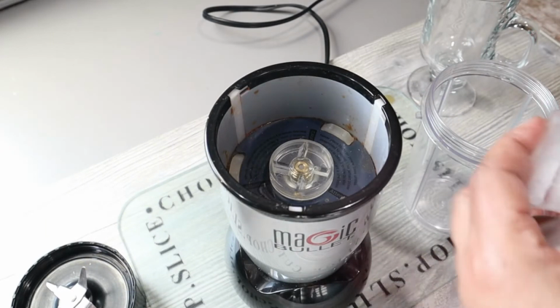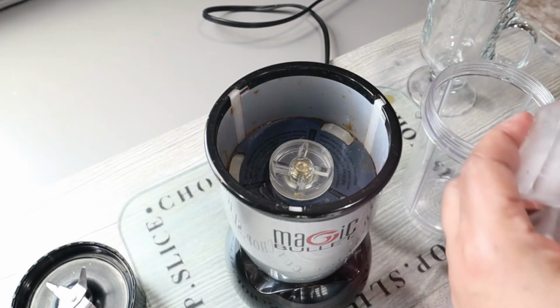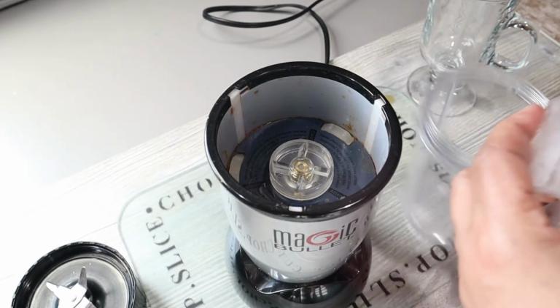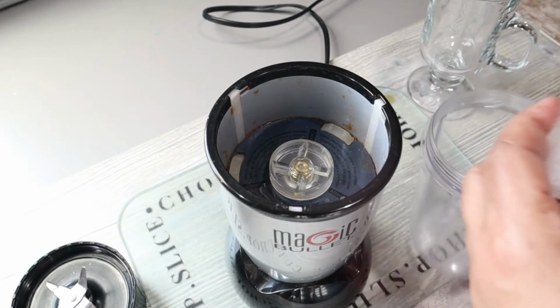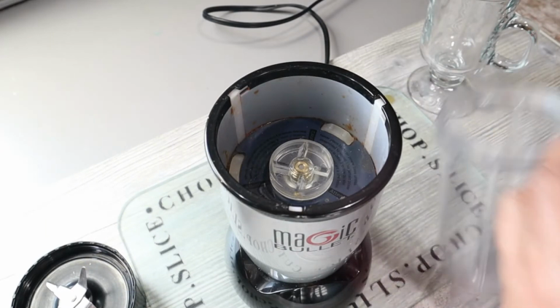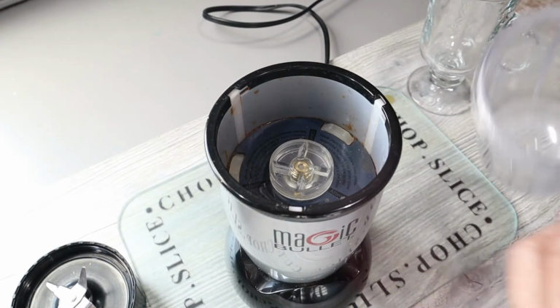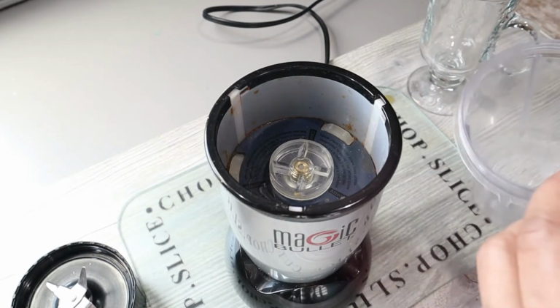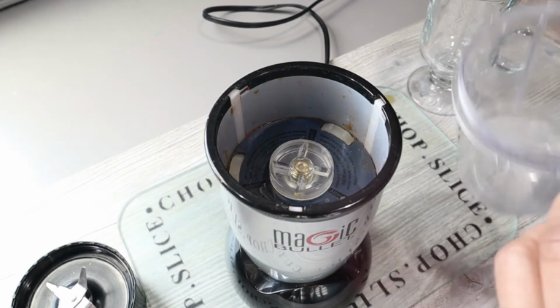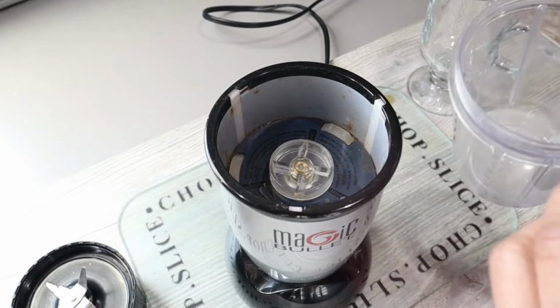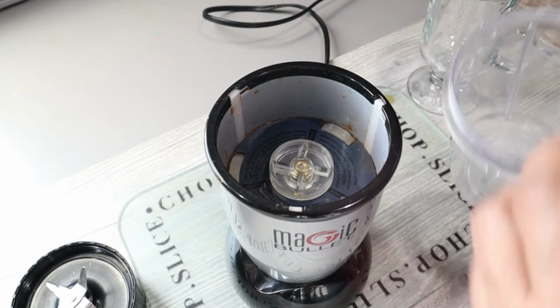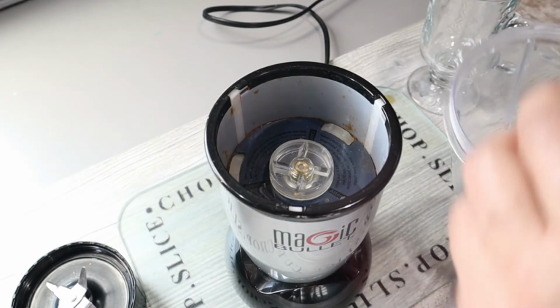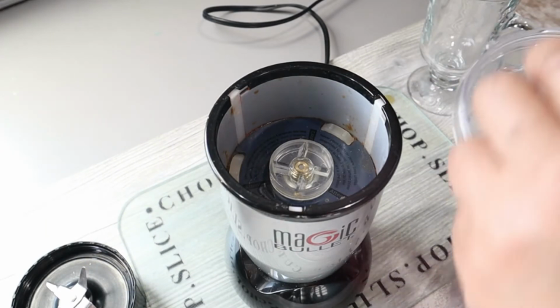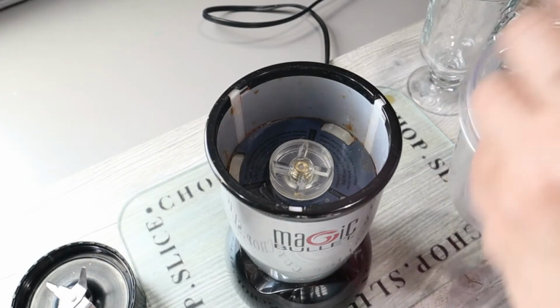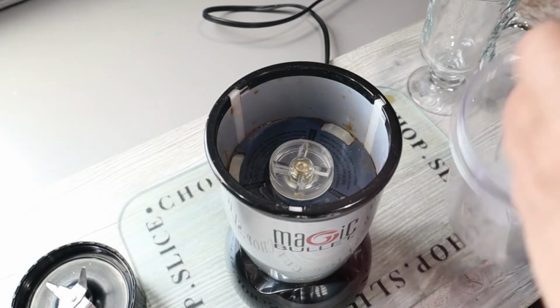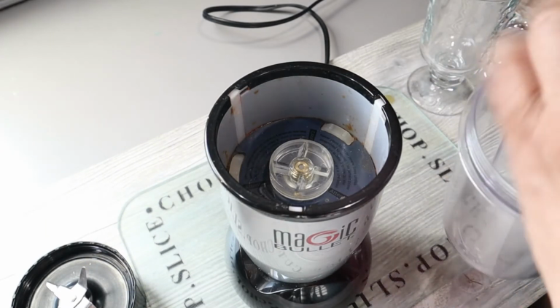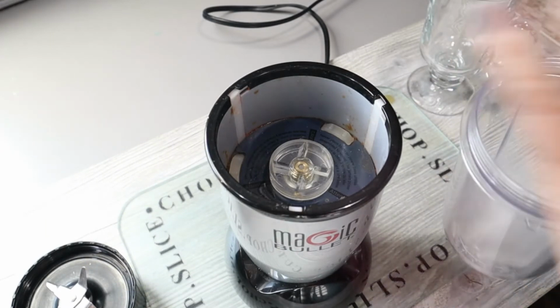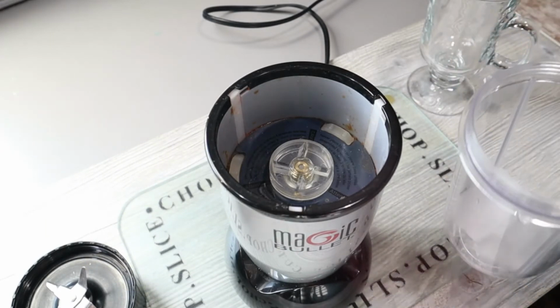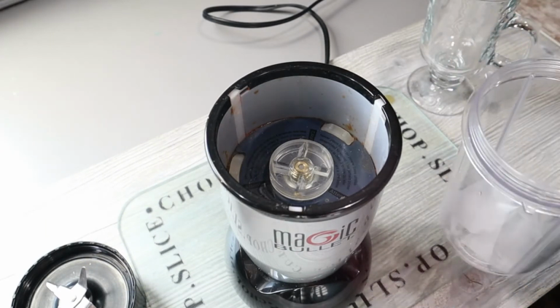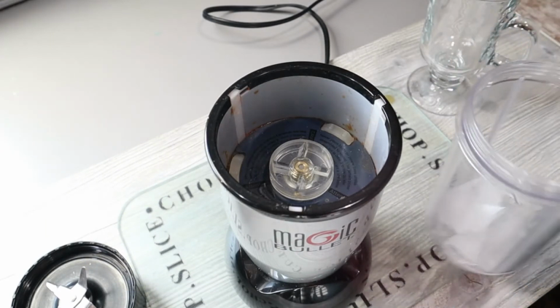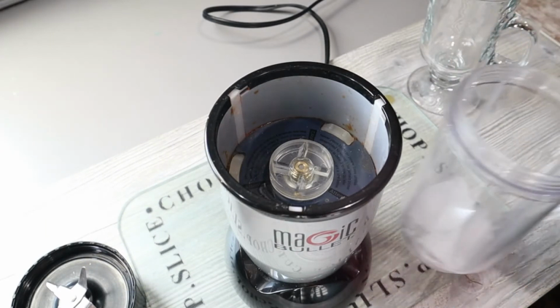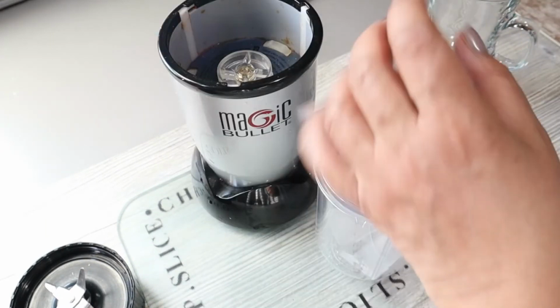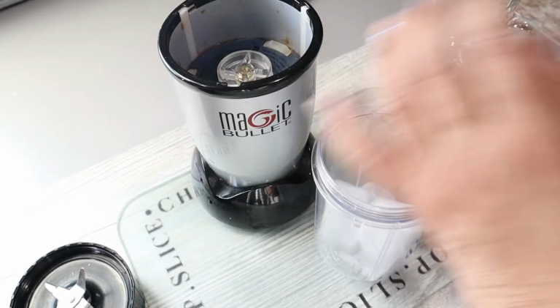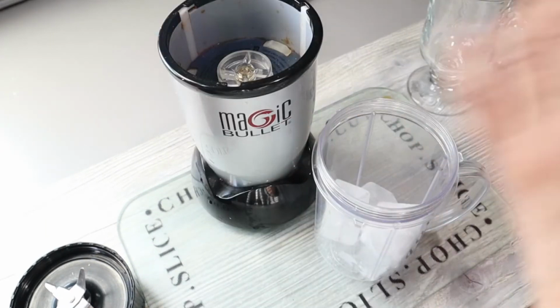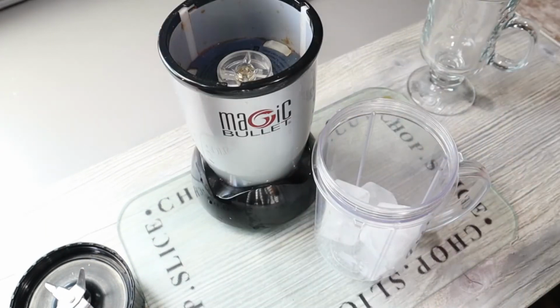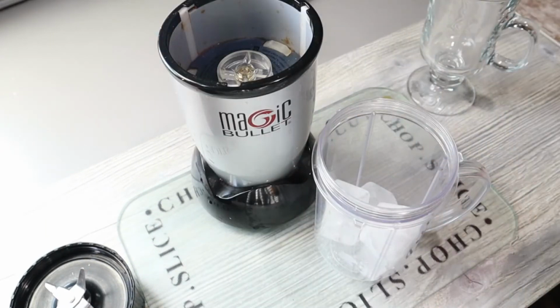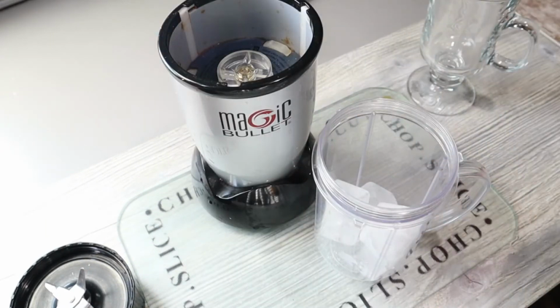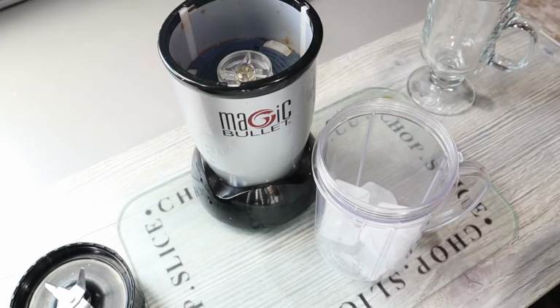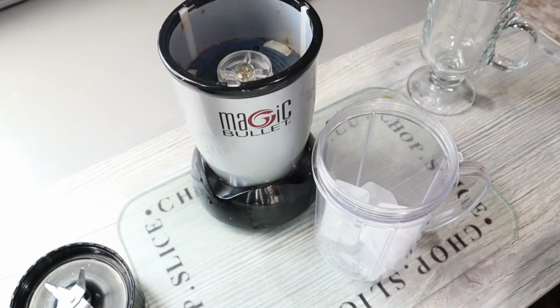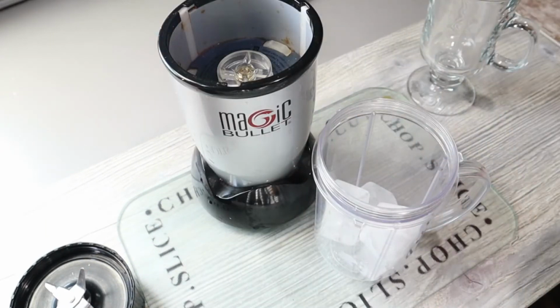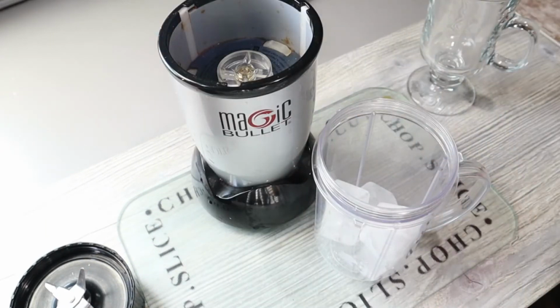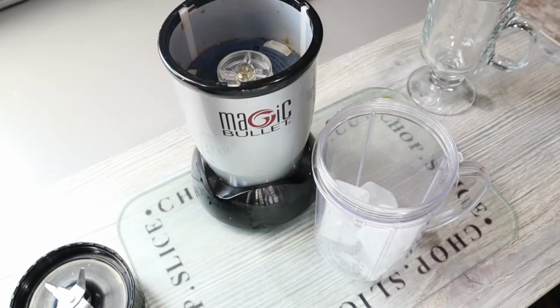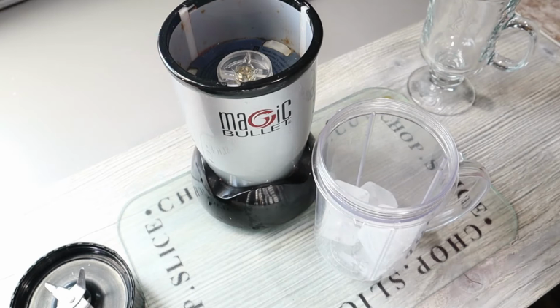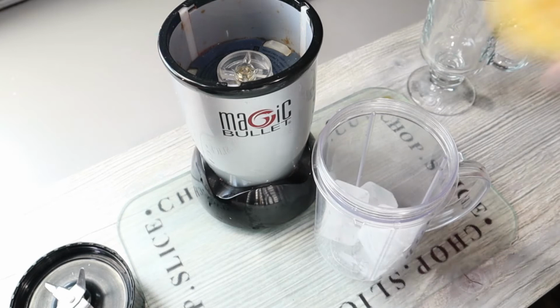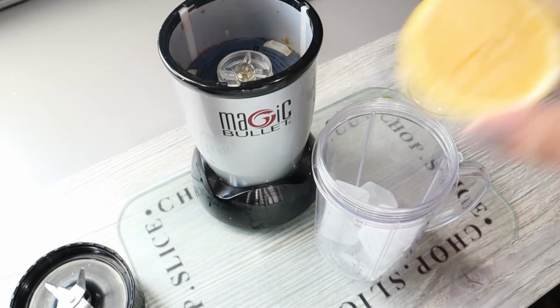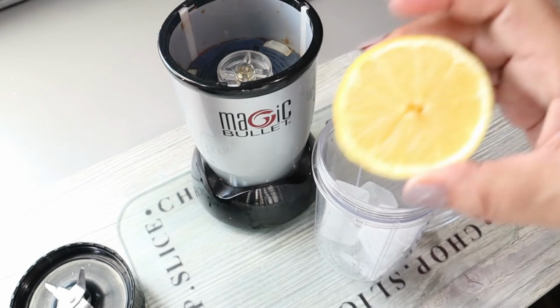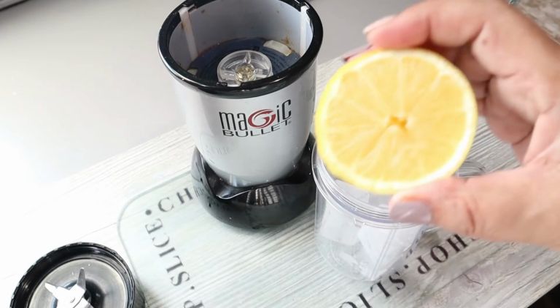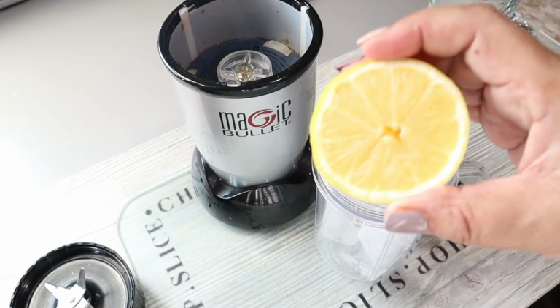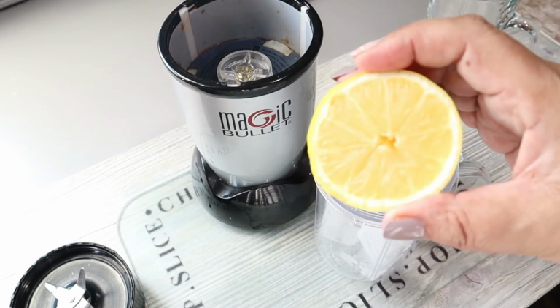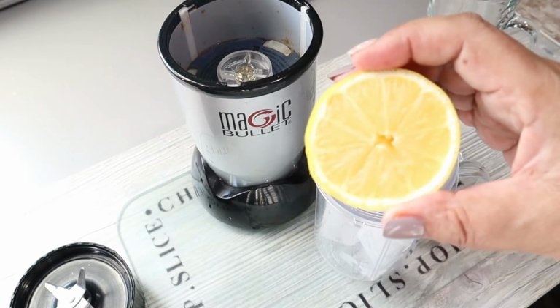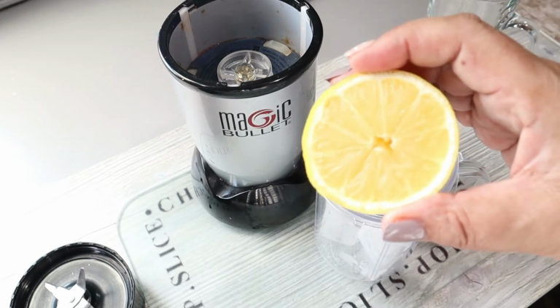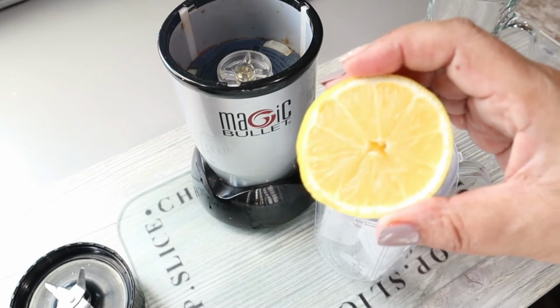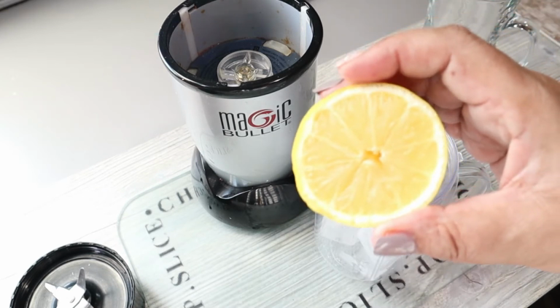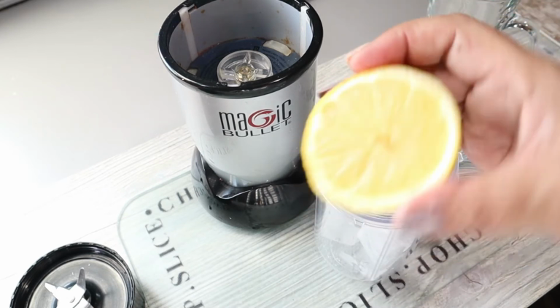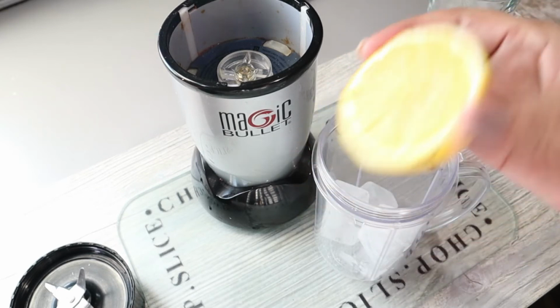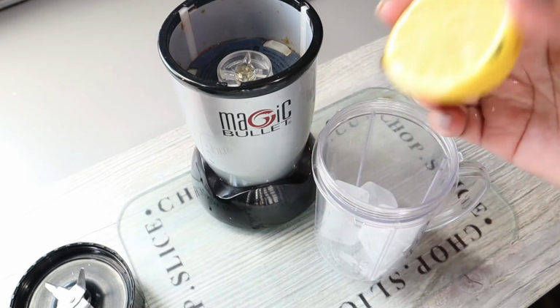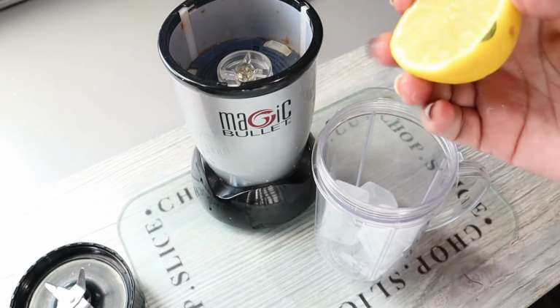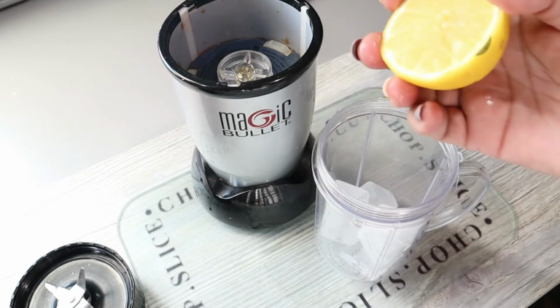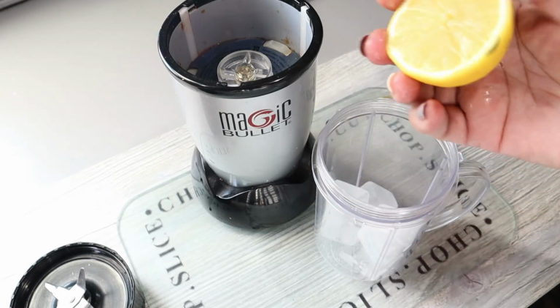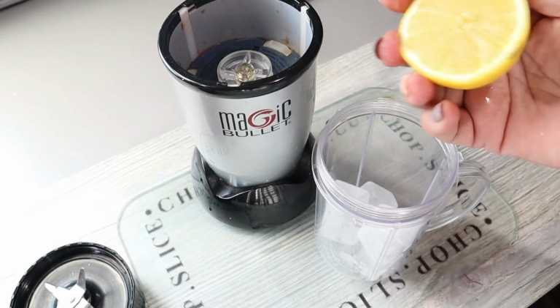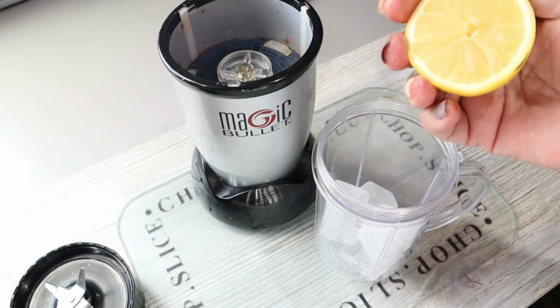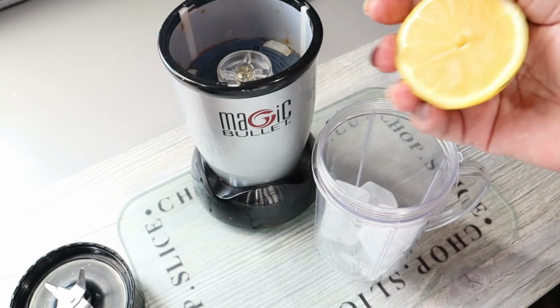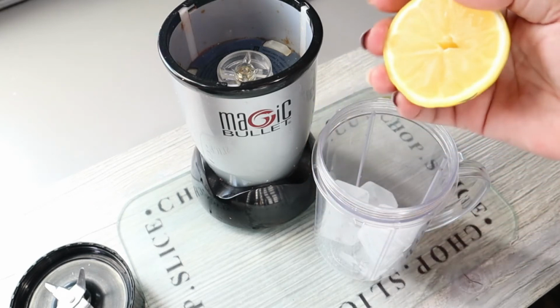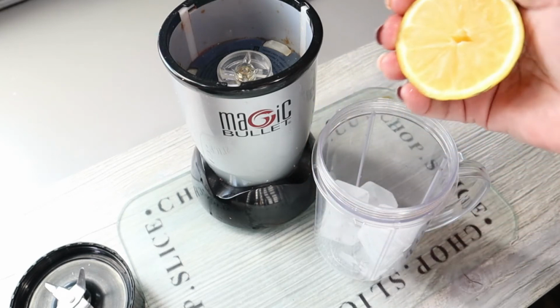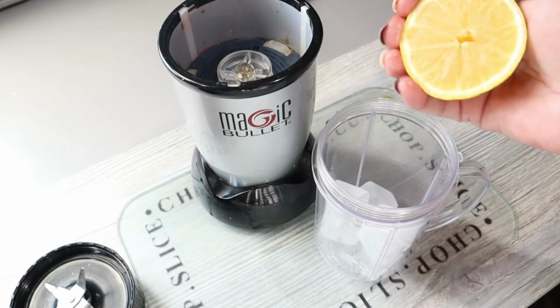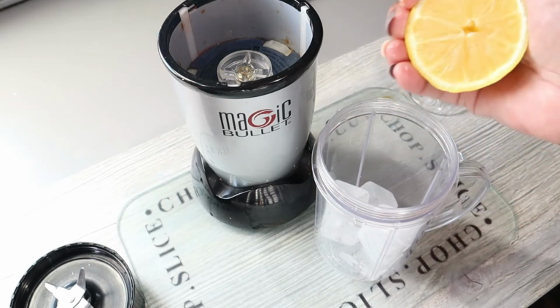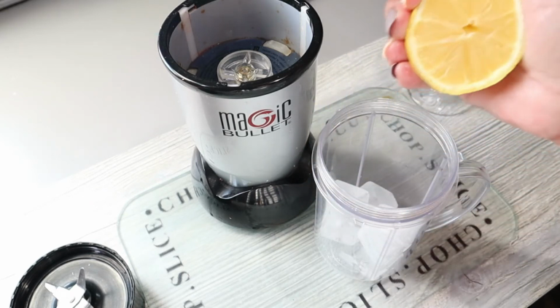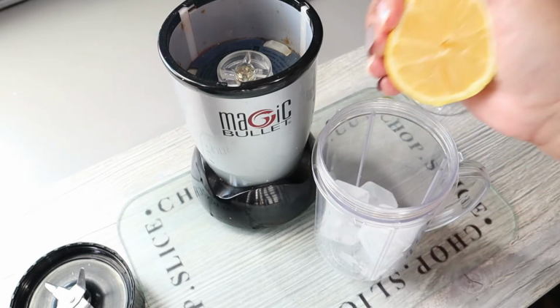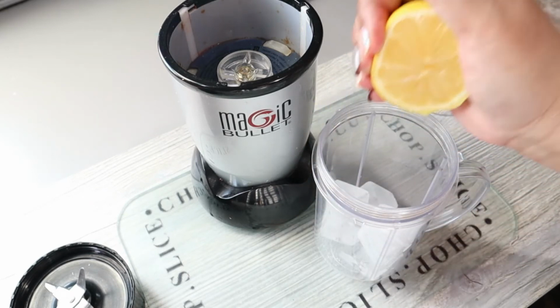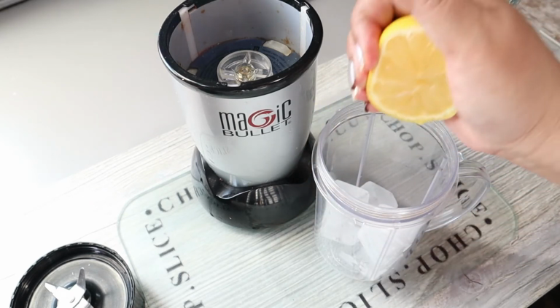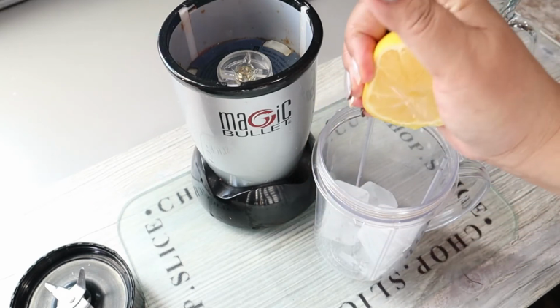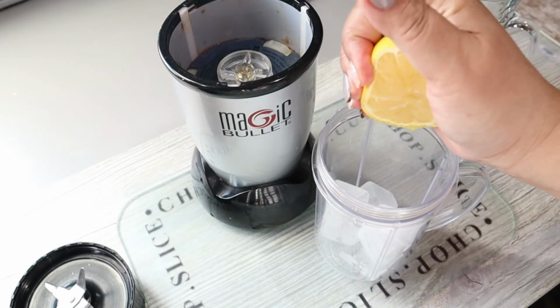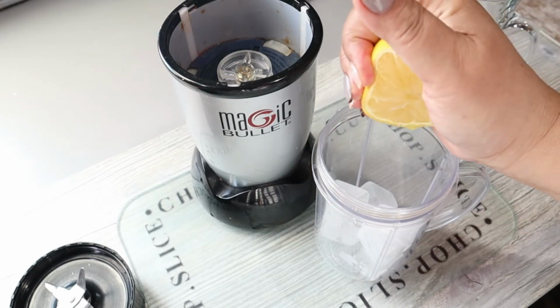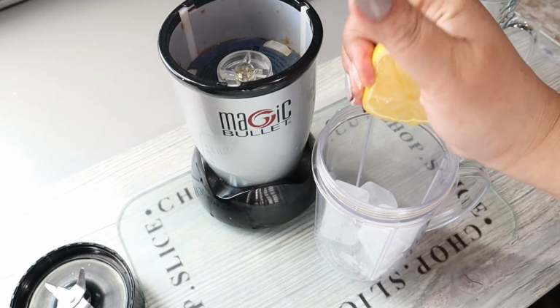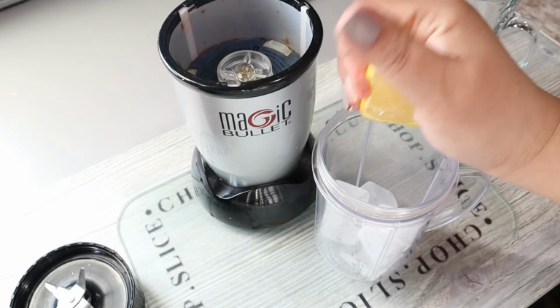The way I do mine, I put a couple of ice cubes in my cup, and I have a half a lemon in here — I squeeze some lemon juice right into my cup.